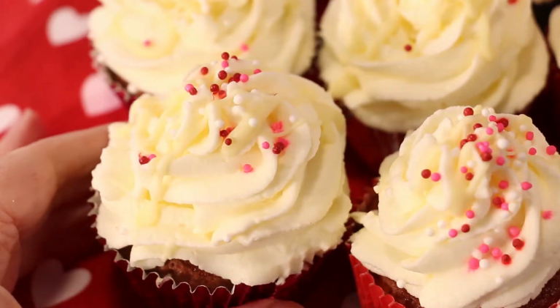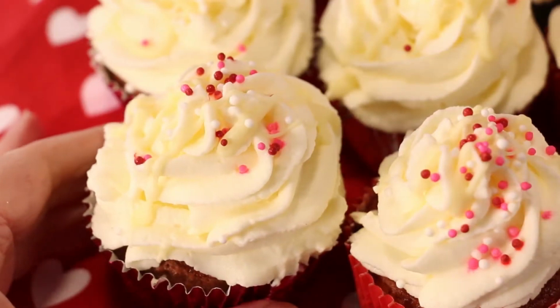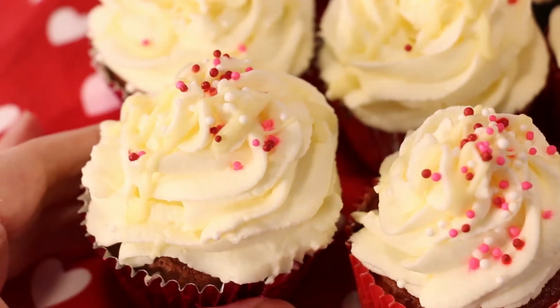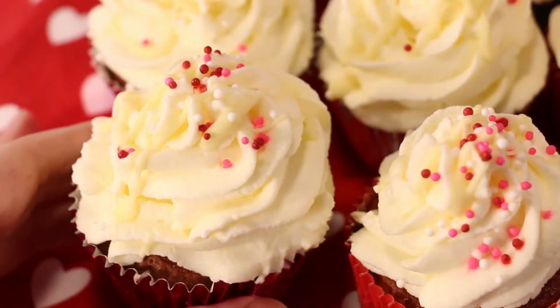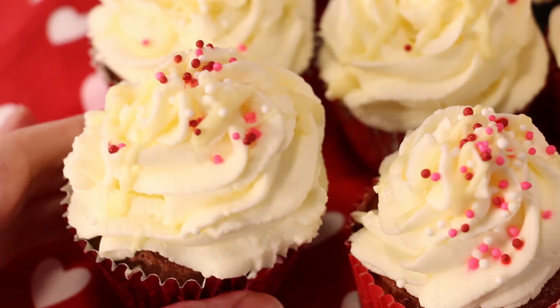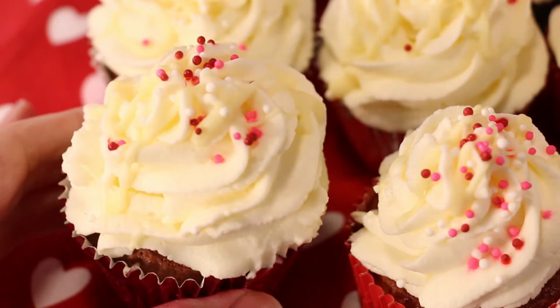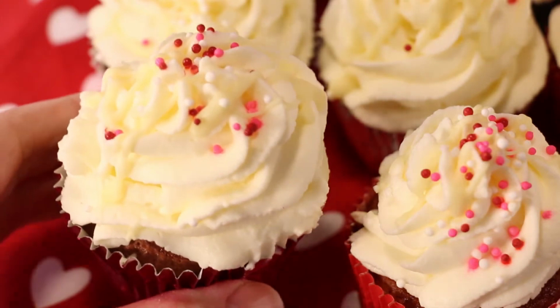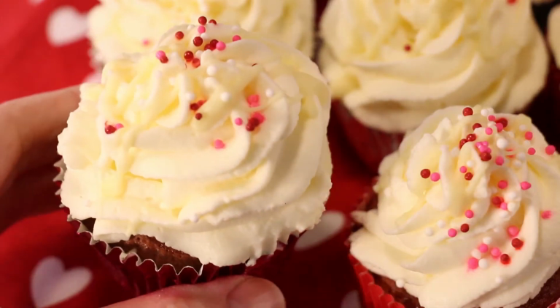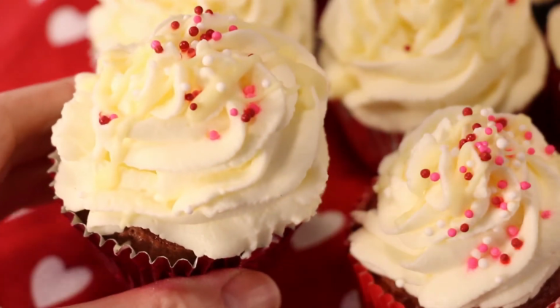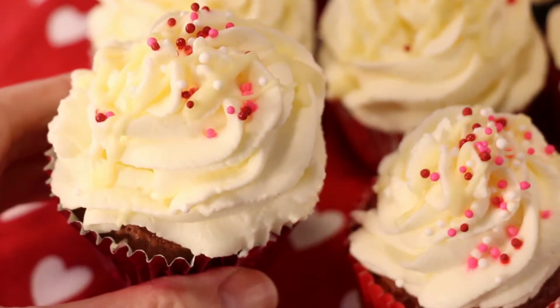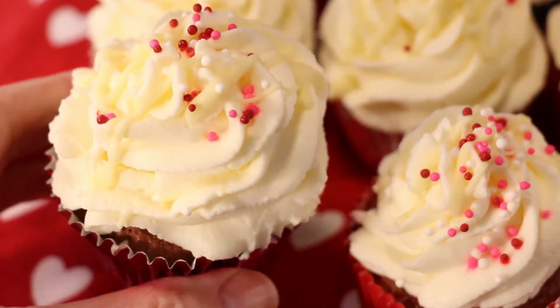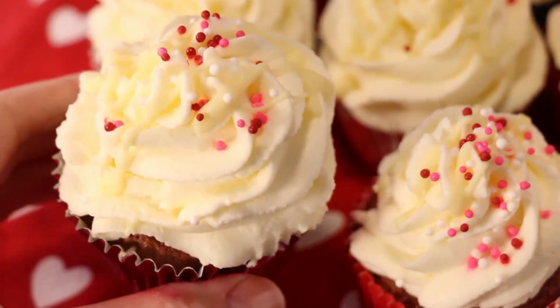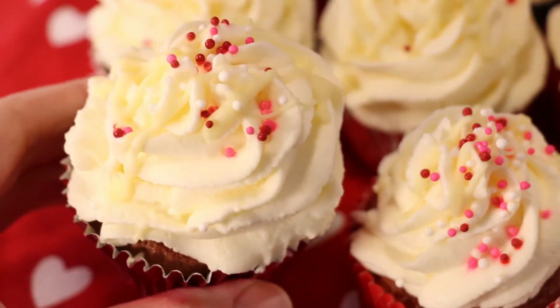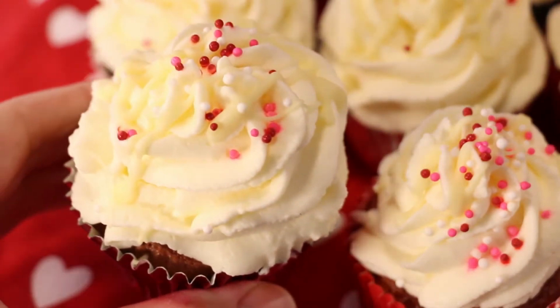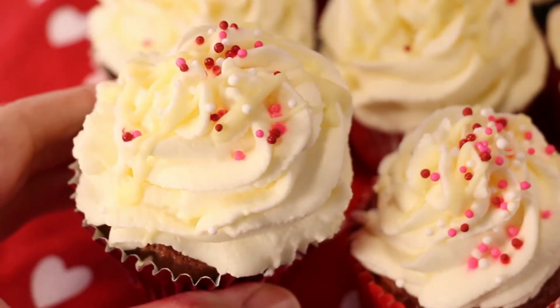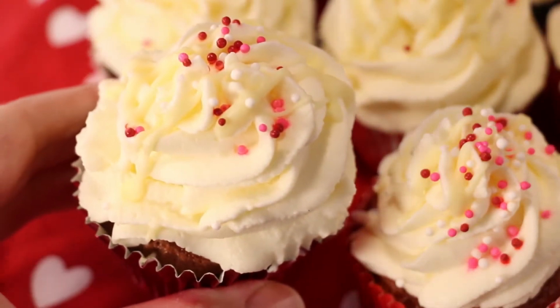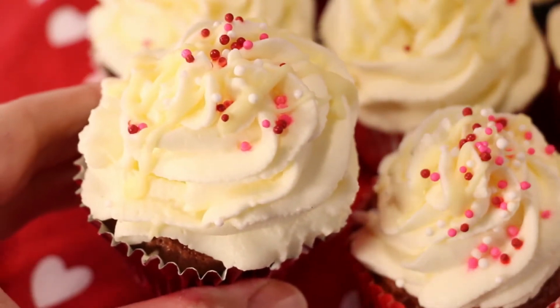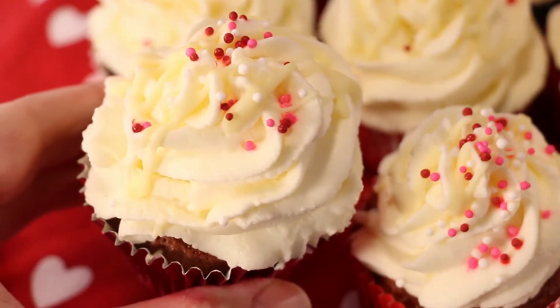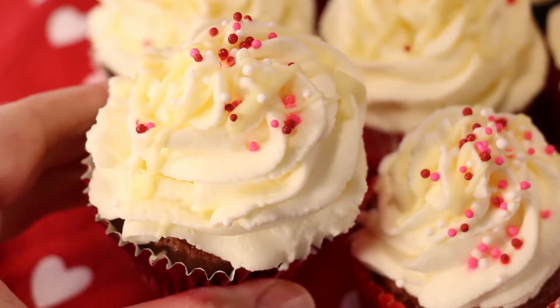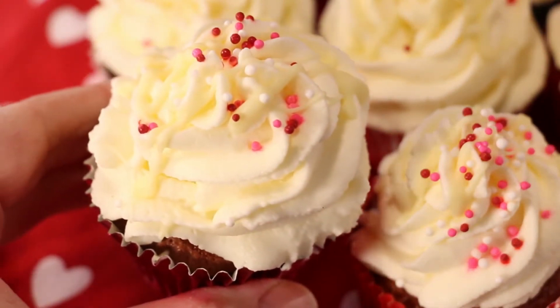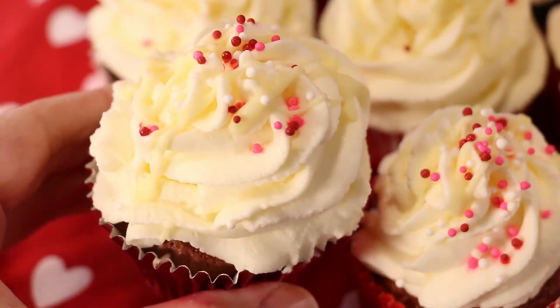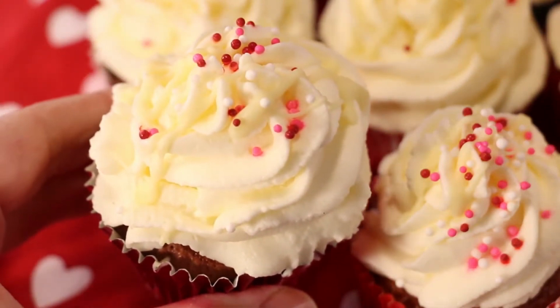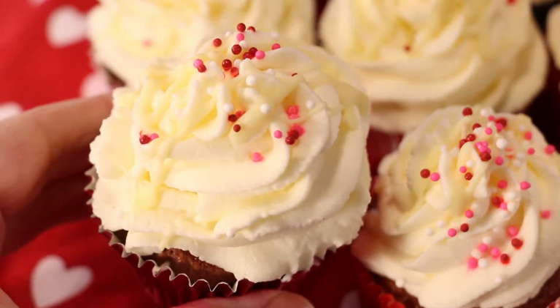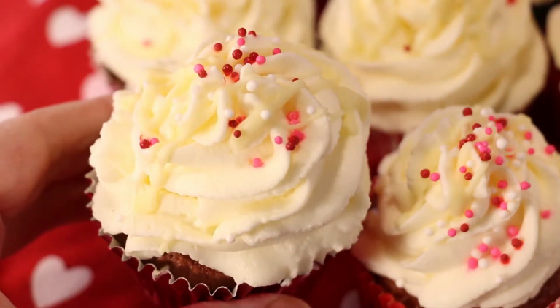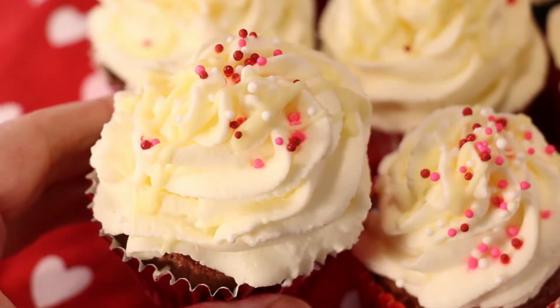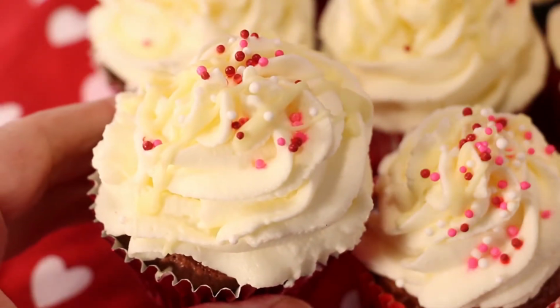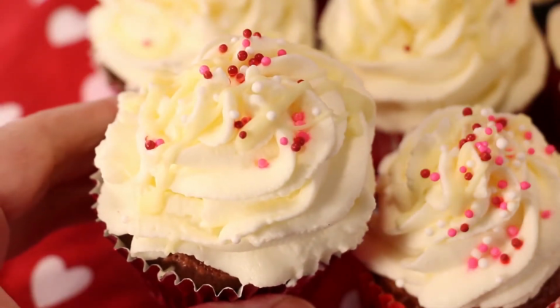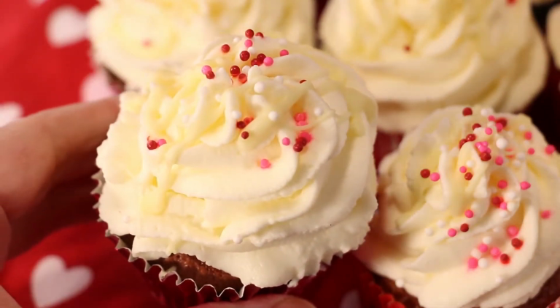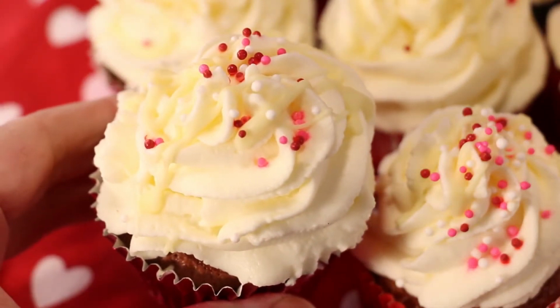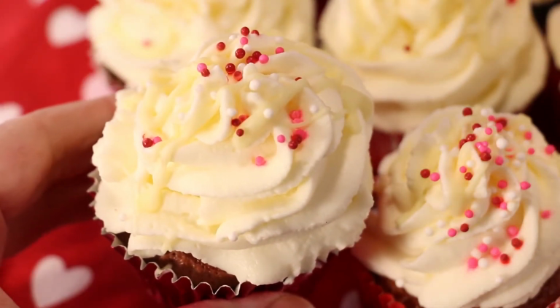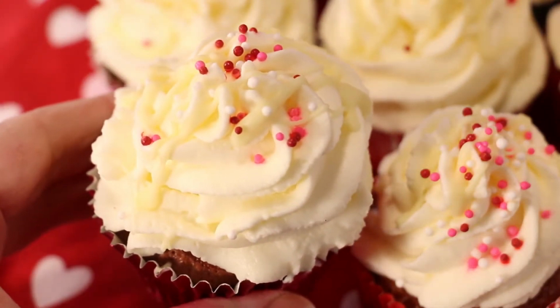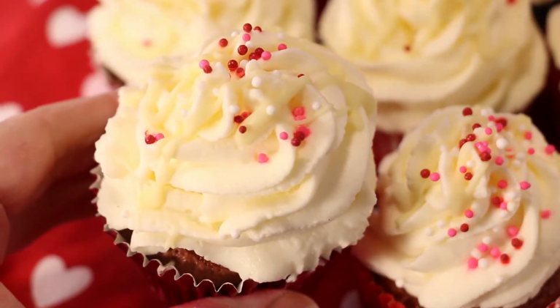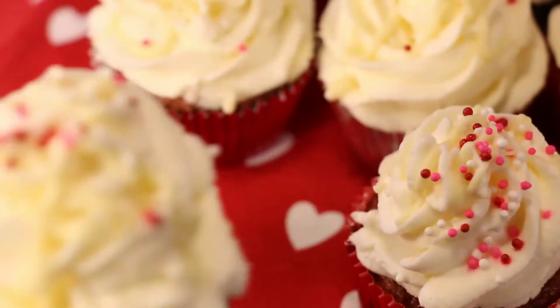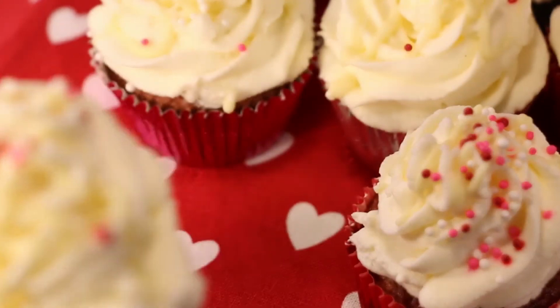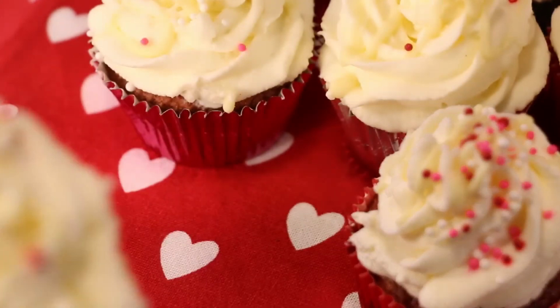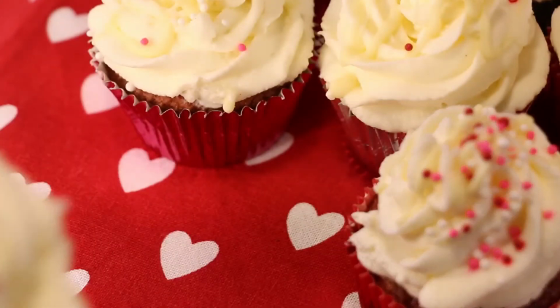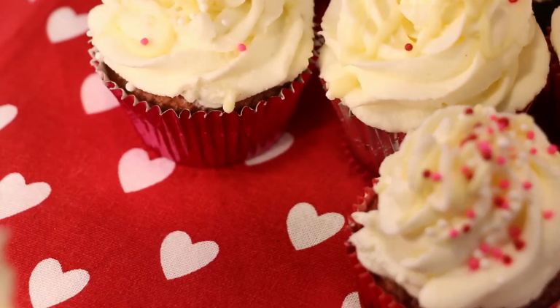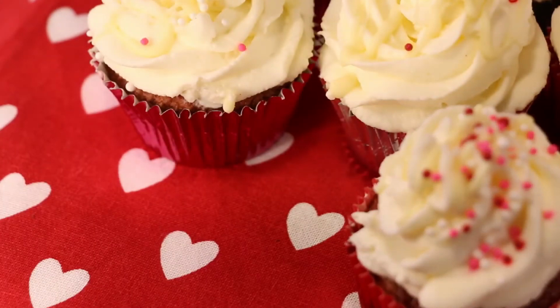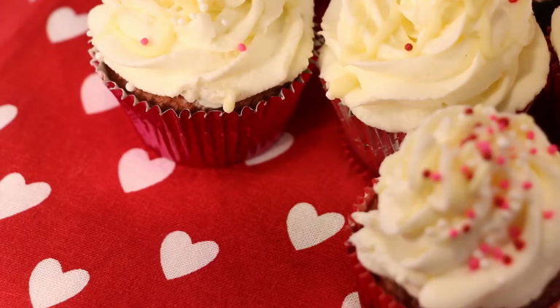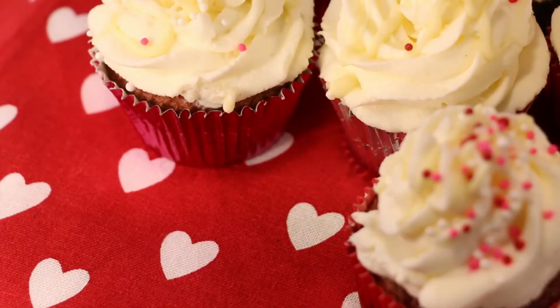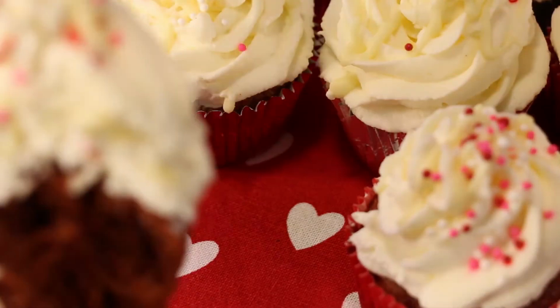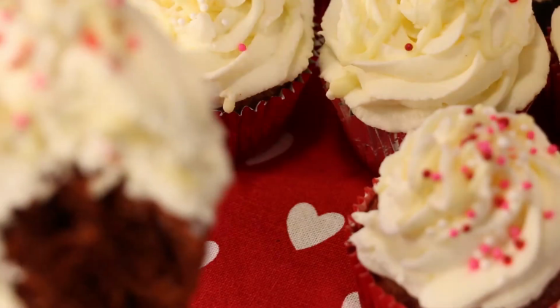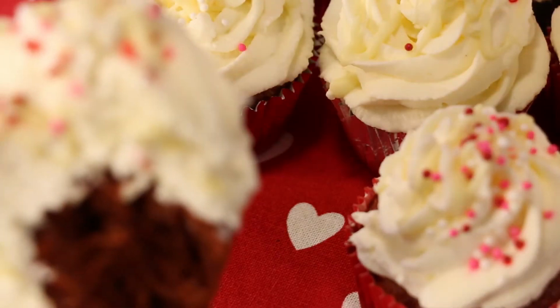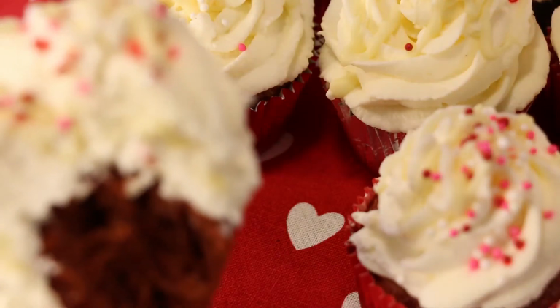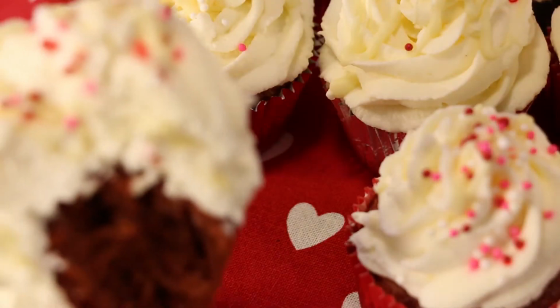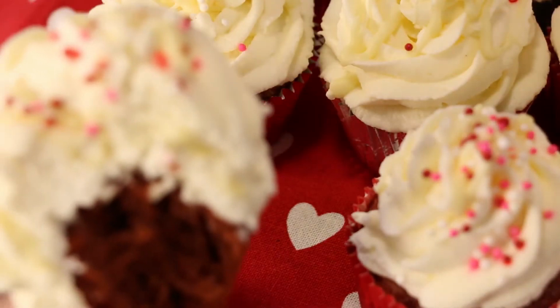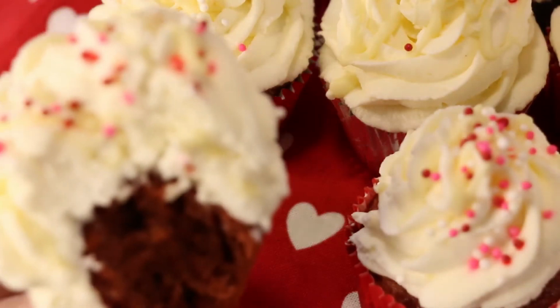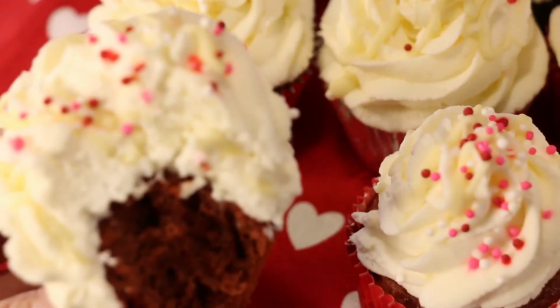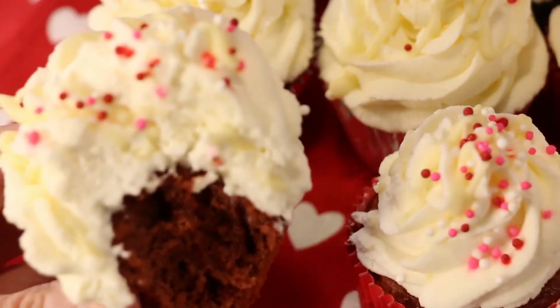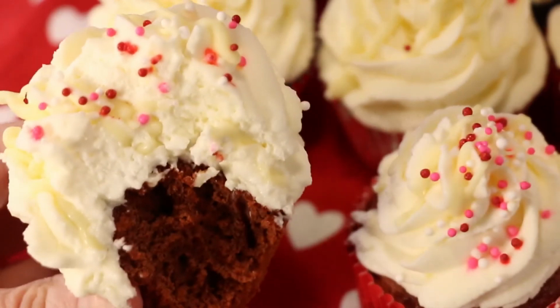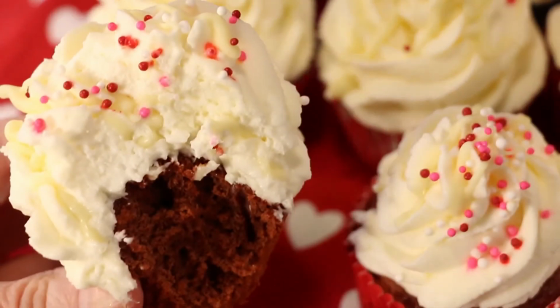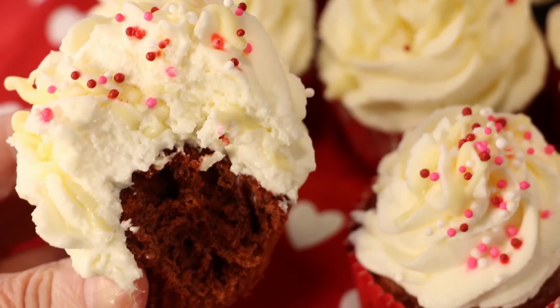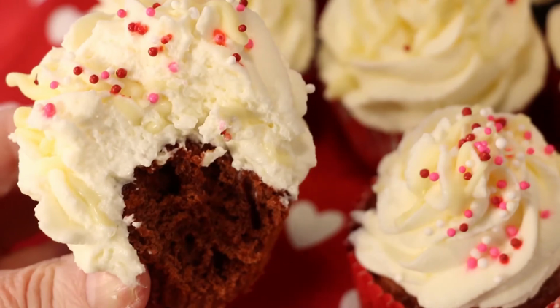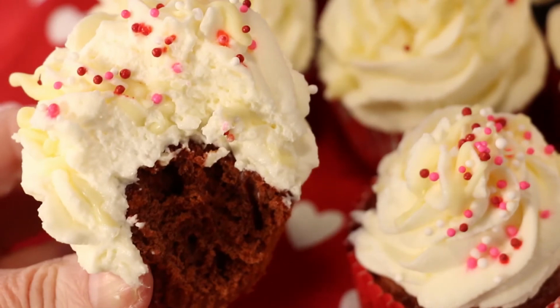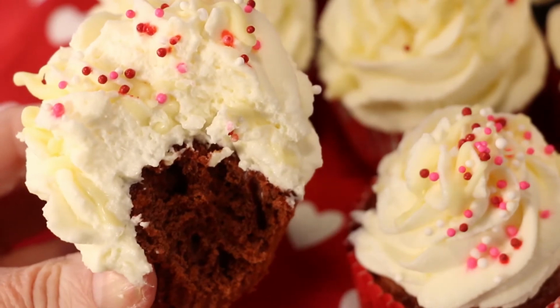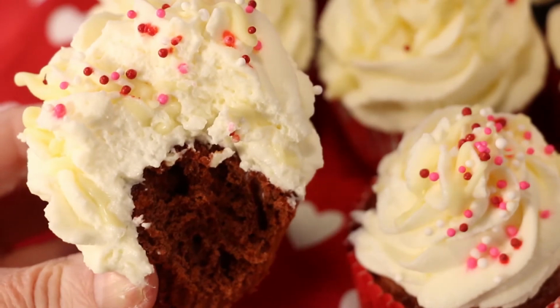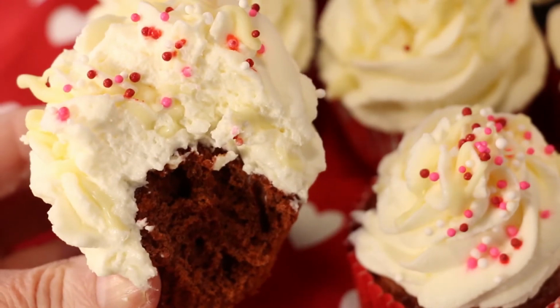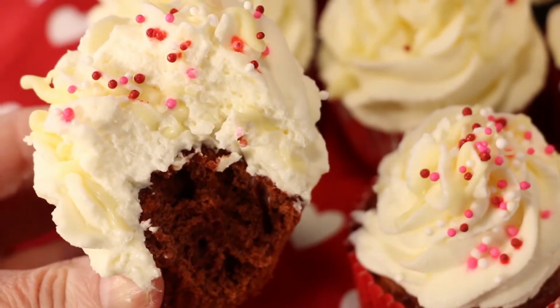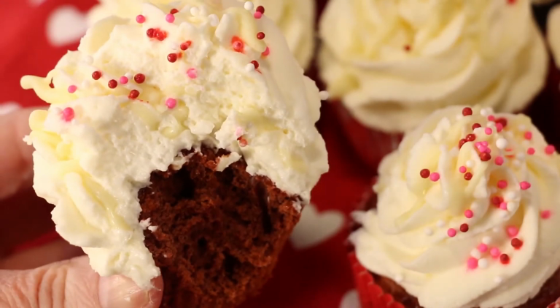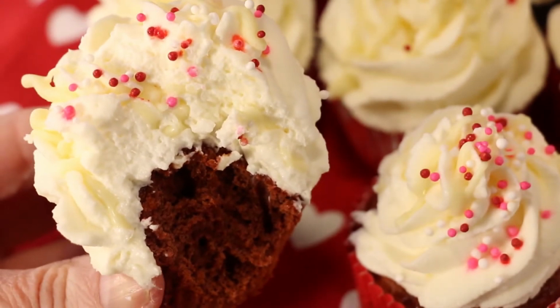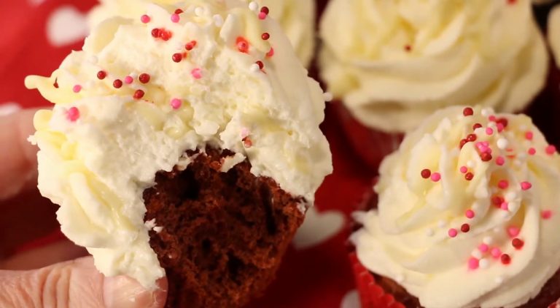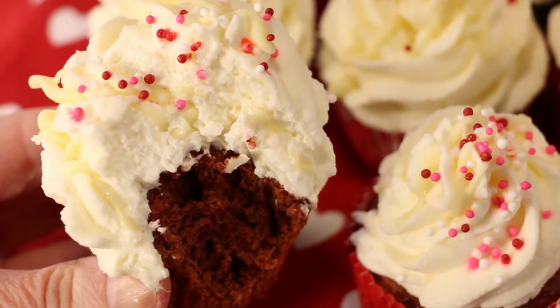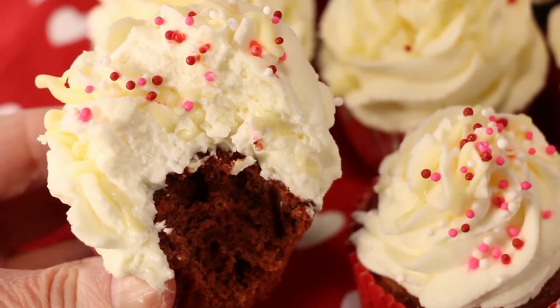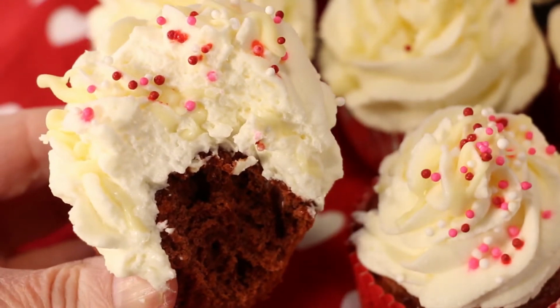And here is your serving of under 300 calories red velvet cupcakes. Enjoy!